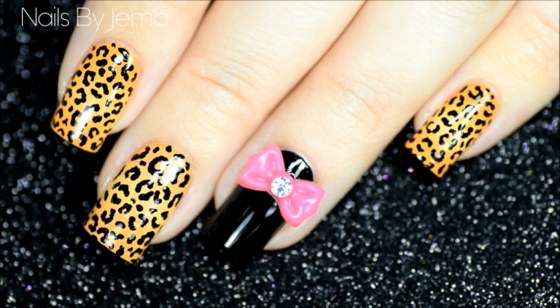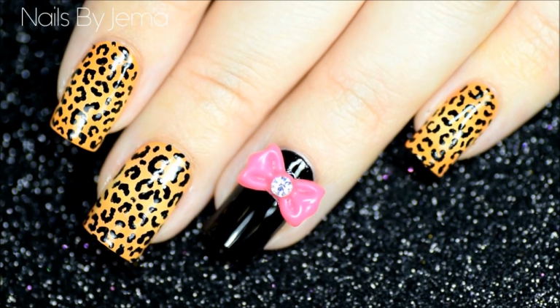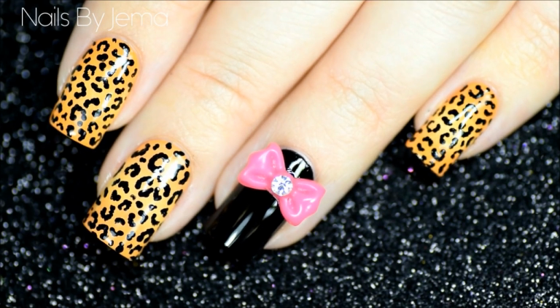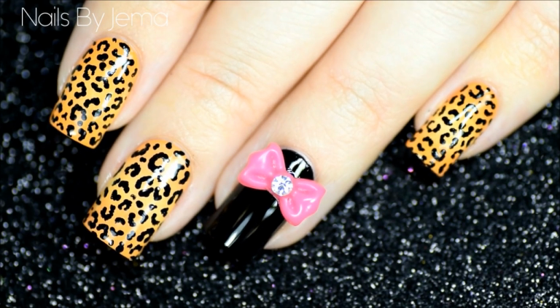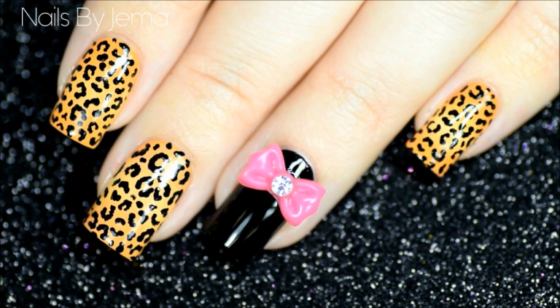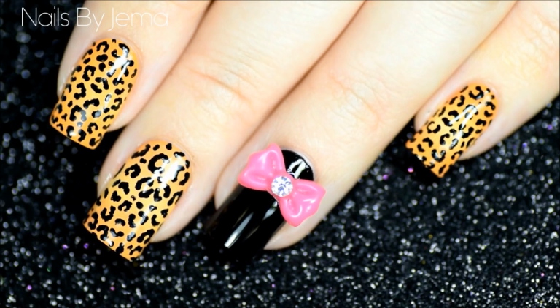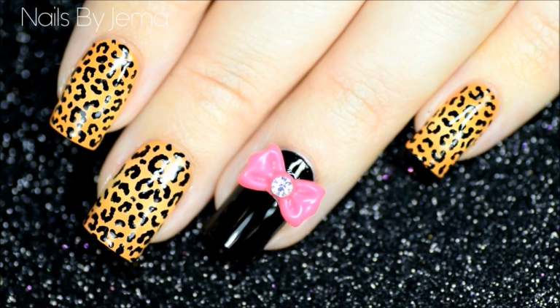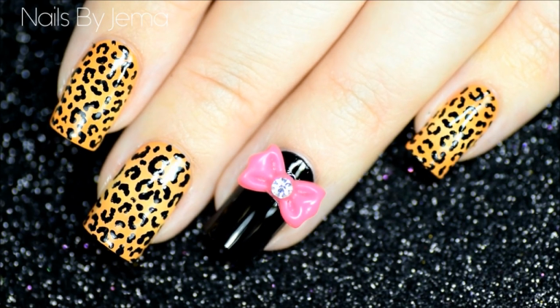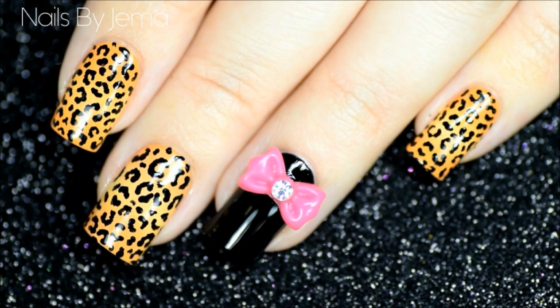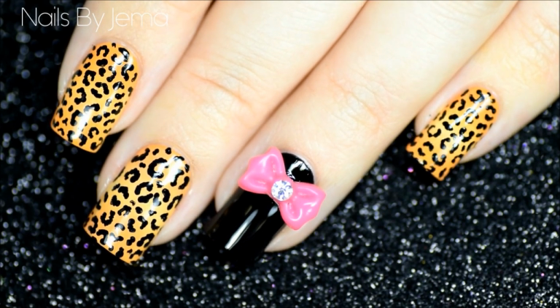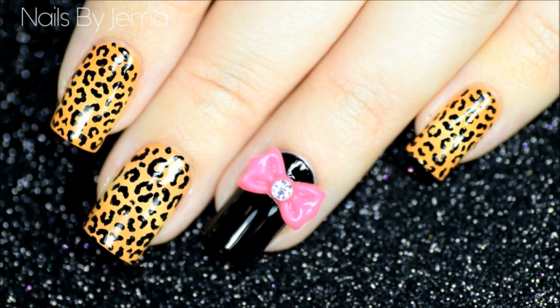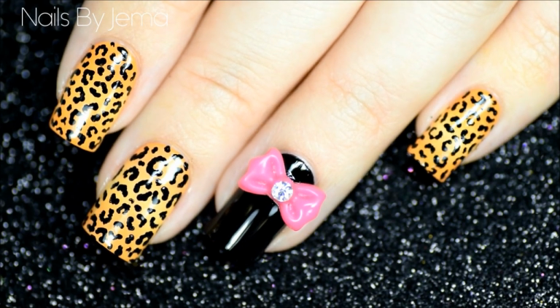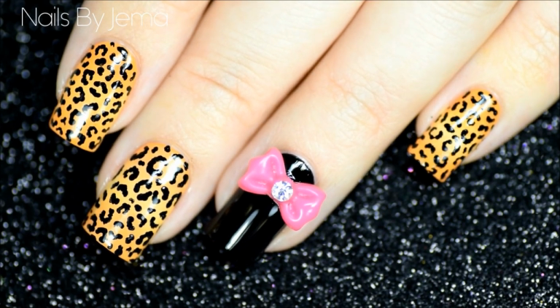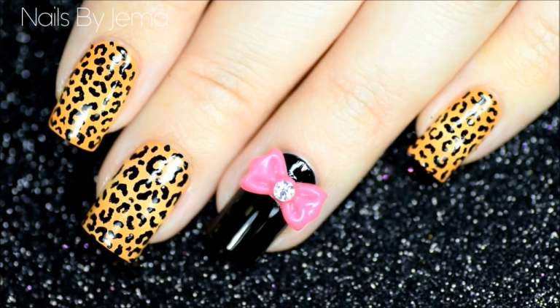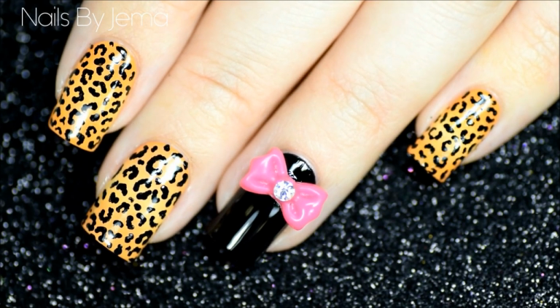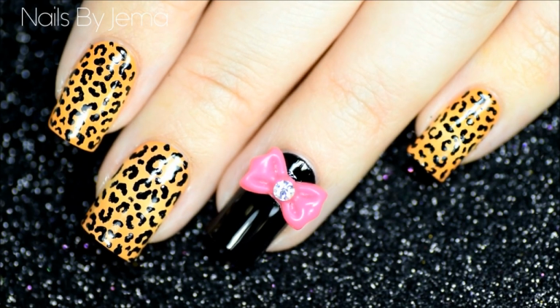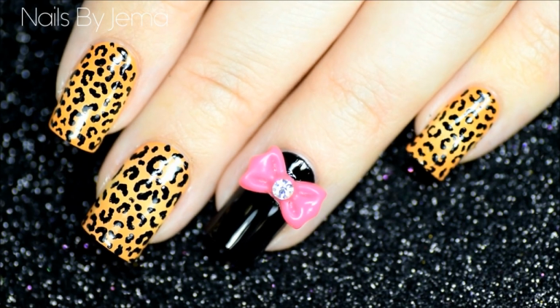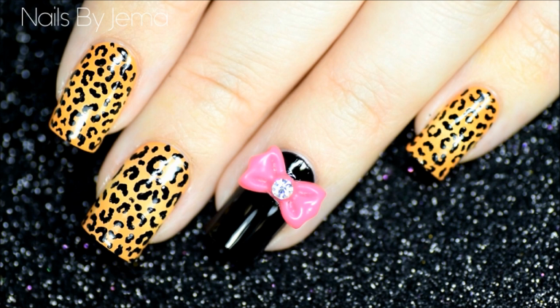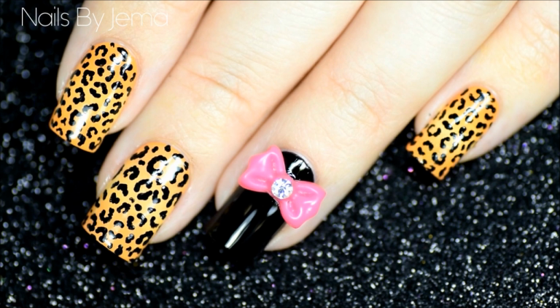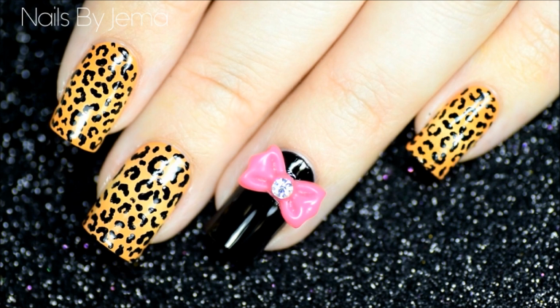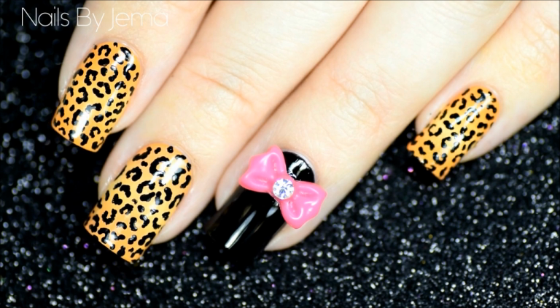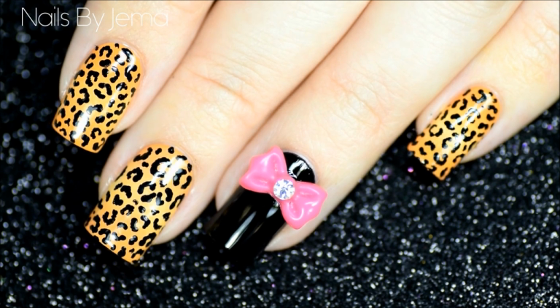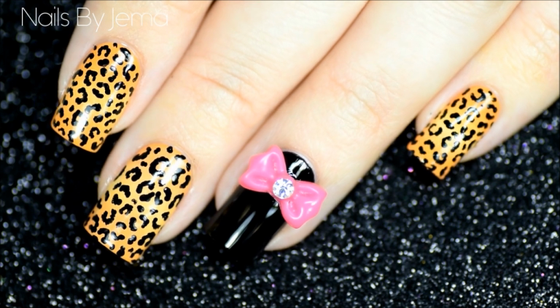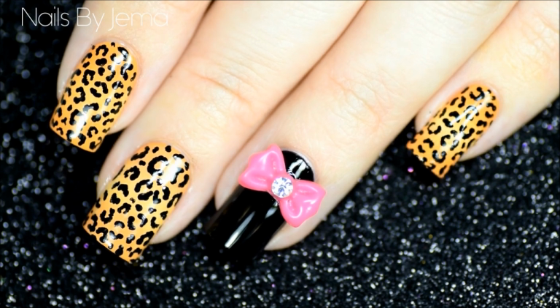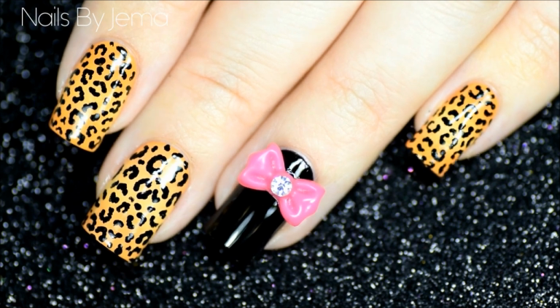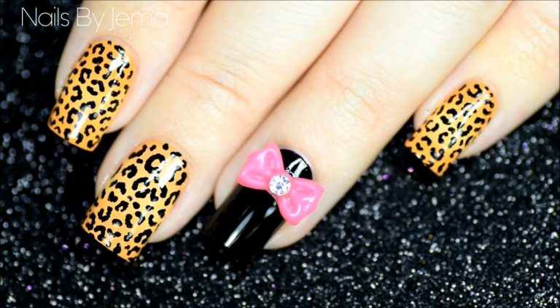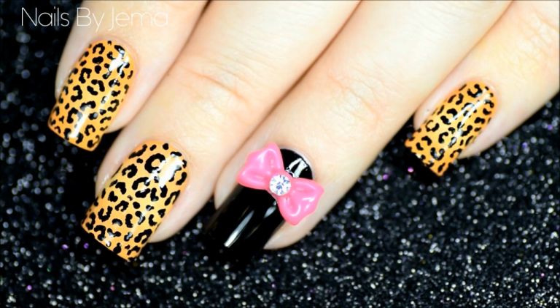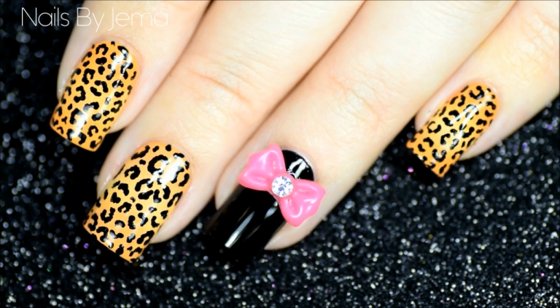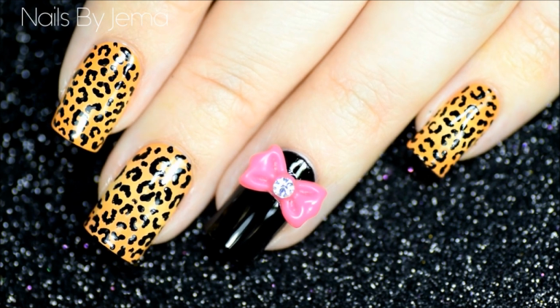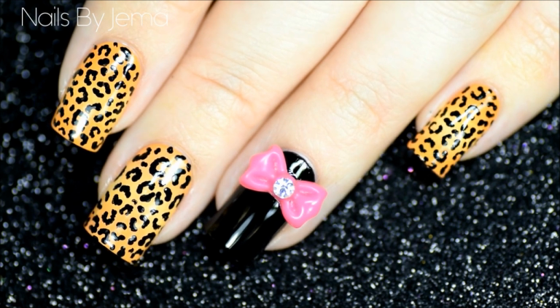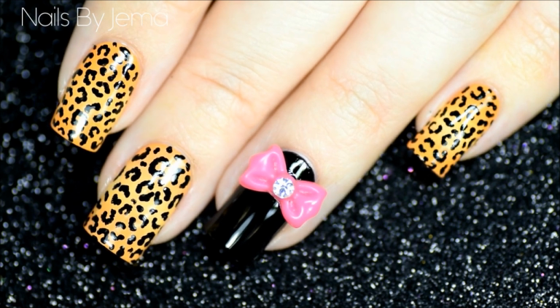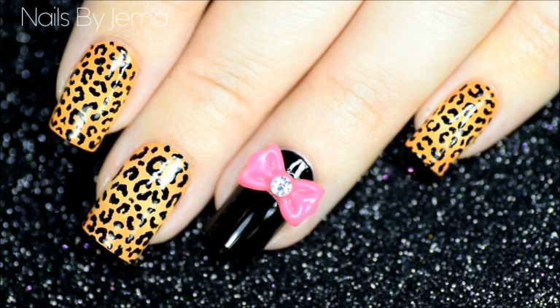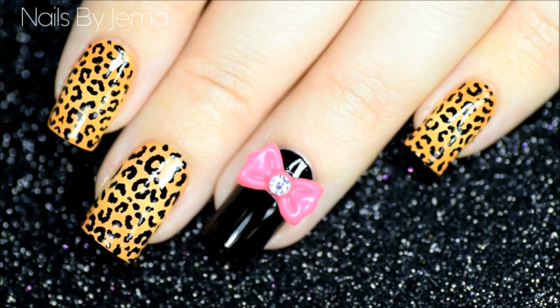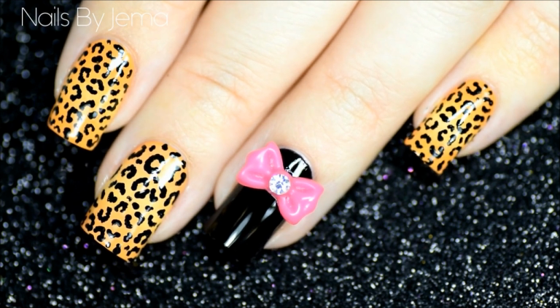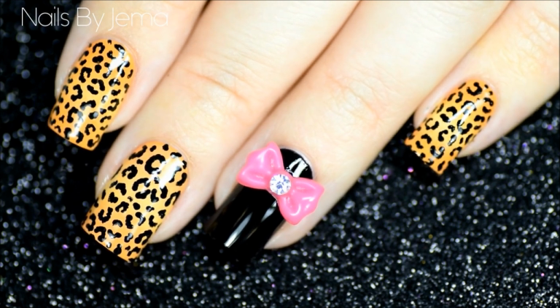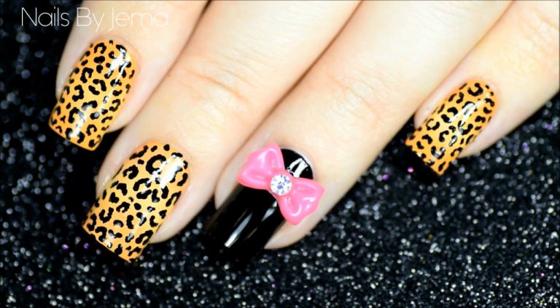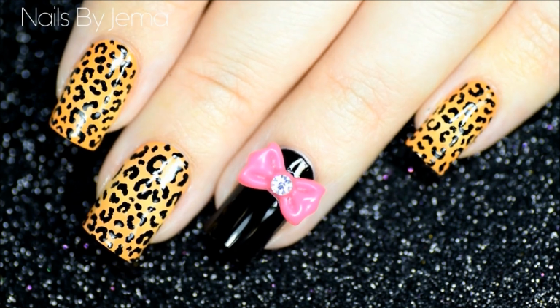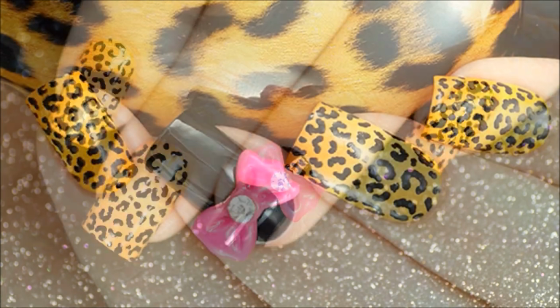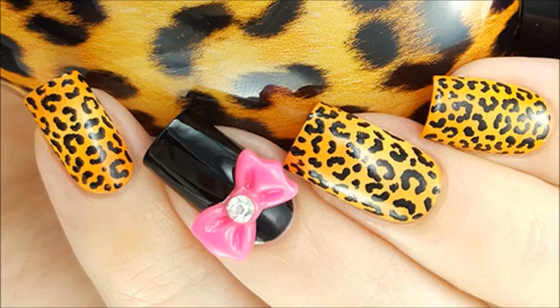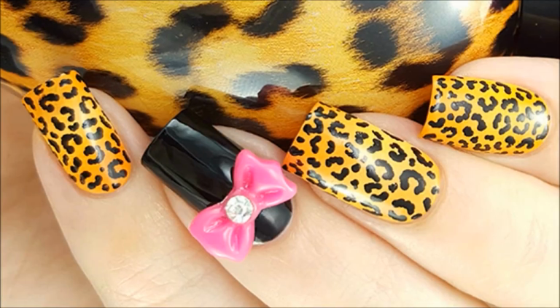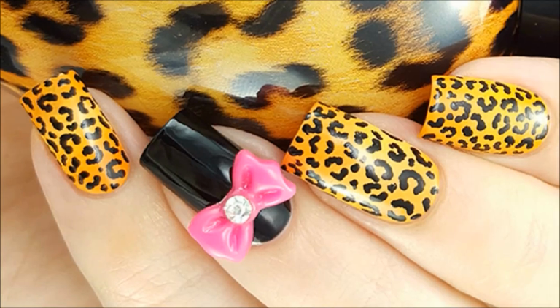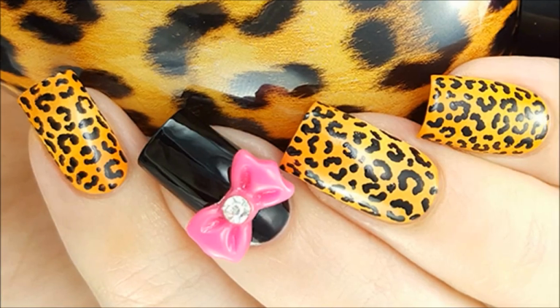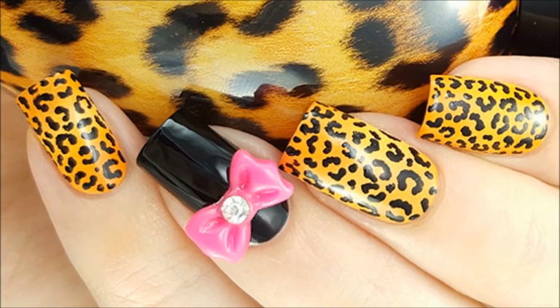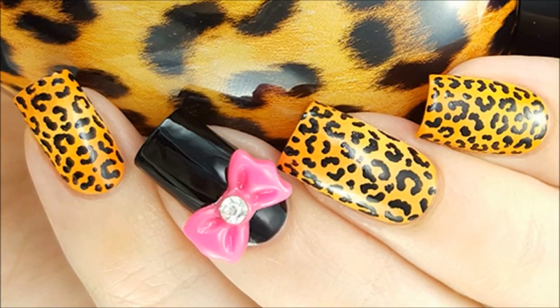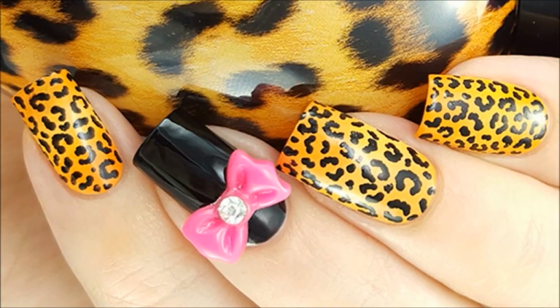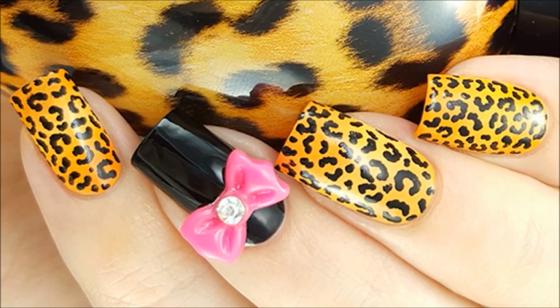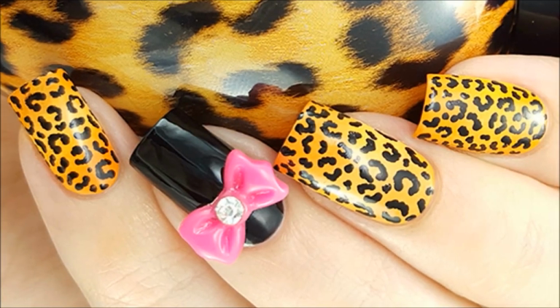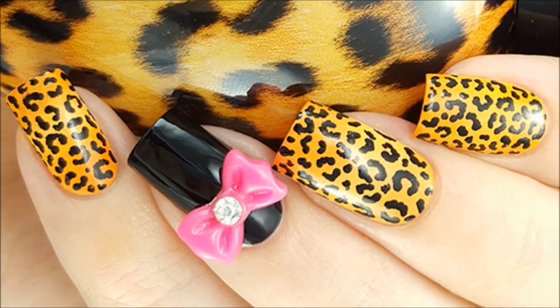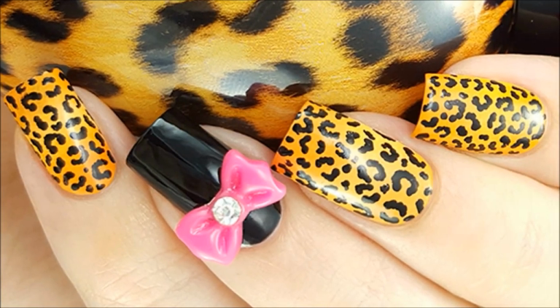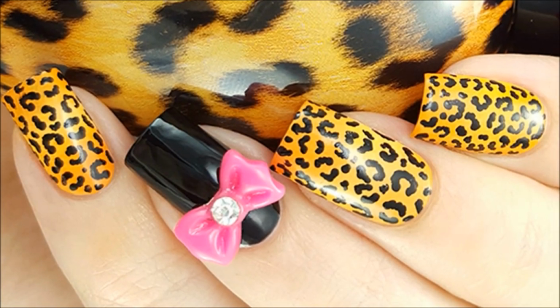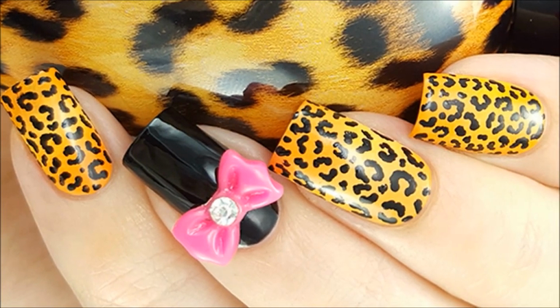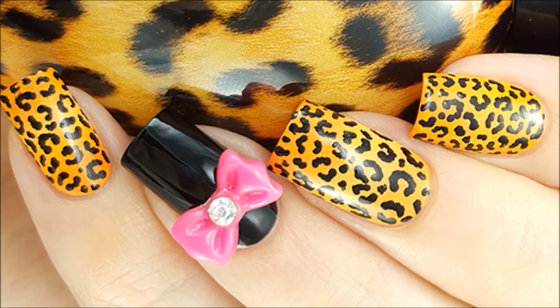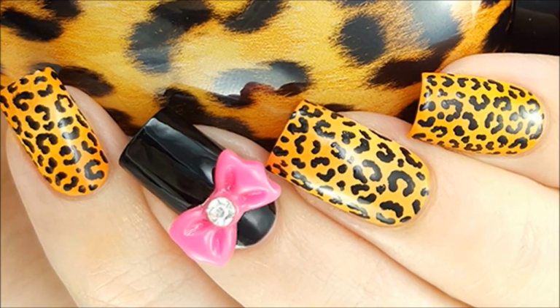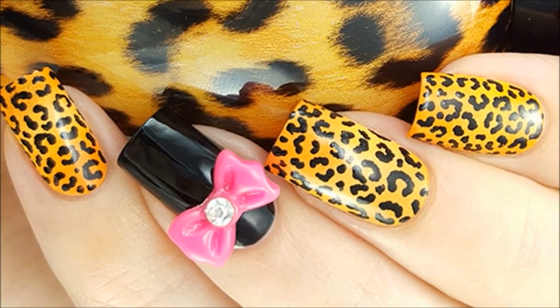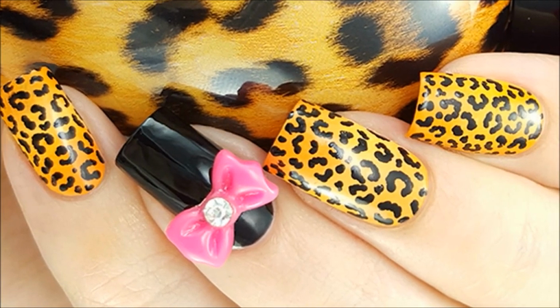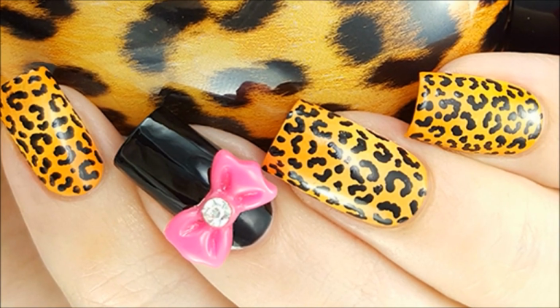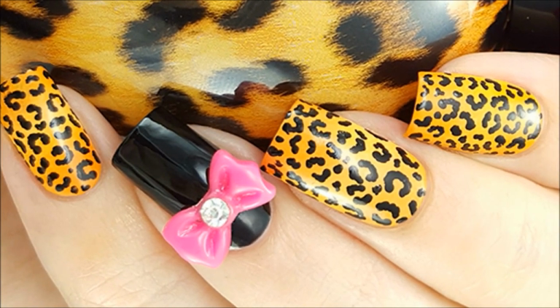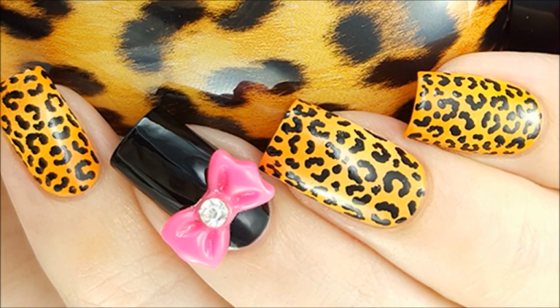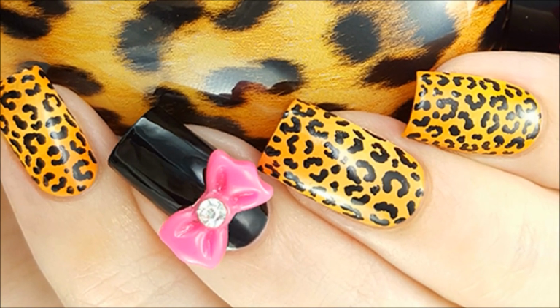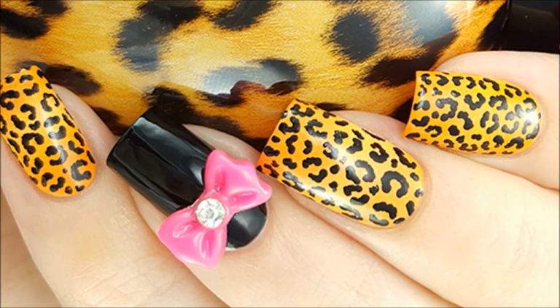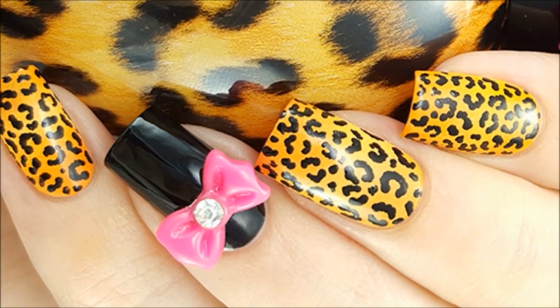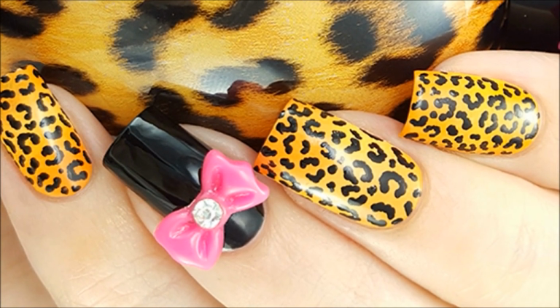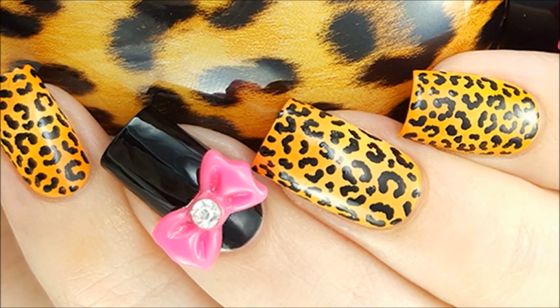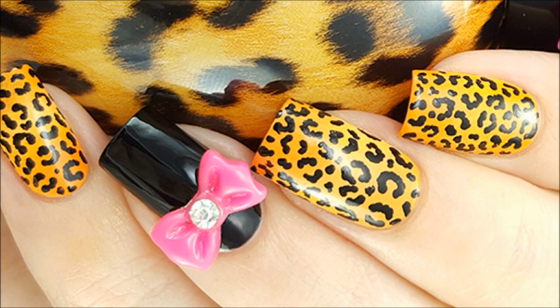And this is the final result. The gradient's really subtle but it gives the mani a different dimension in my opinion. If you like this design then please give it a thumbs up and don't forget to subscribe.